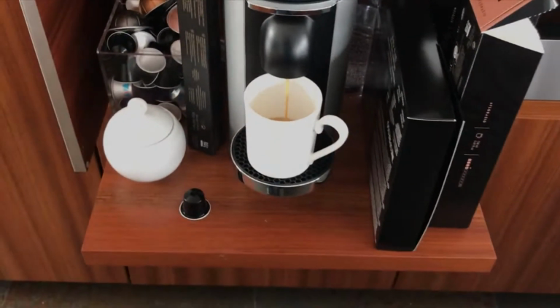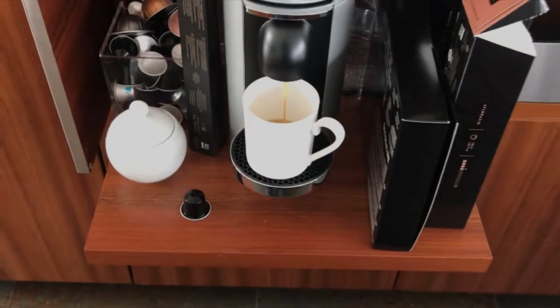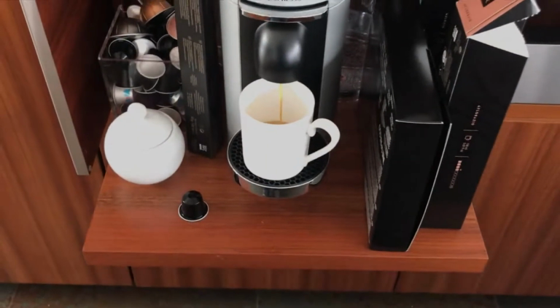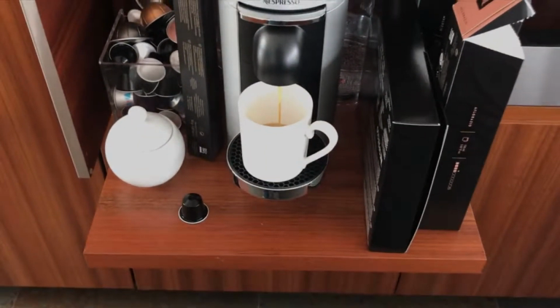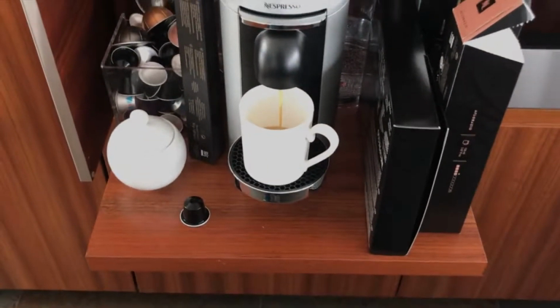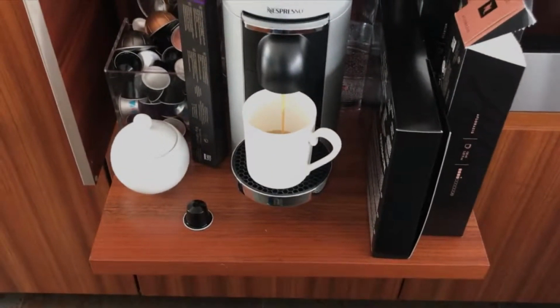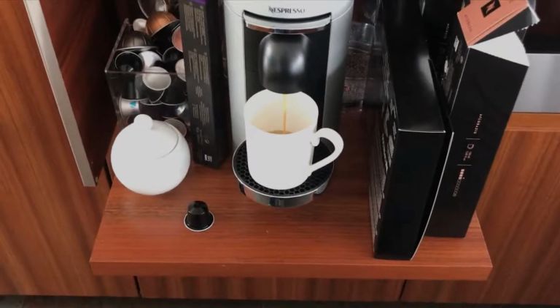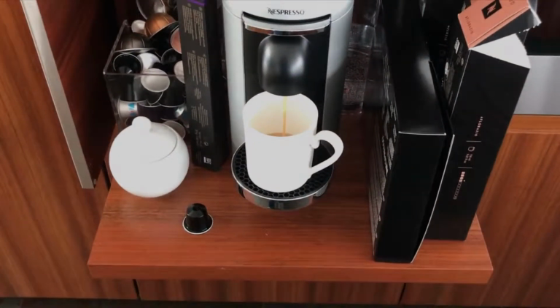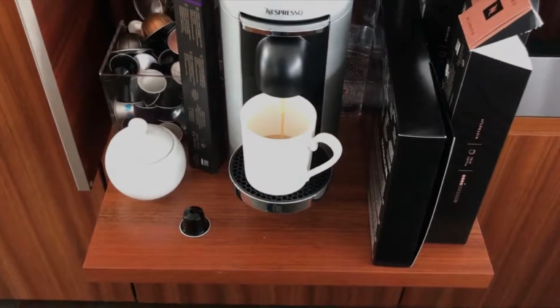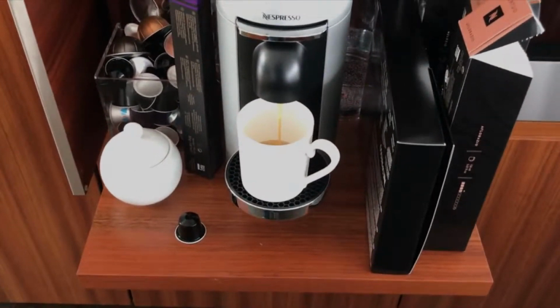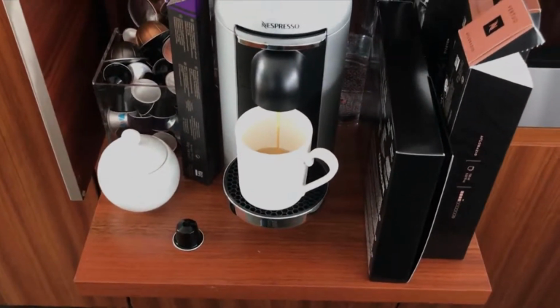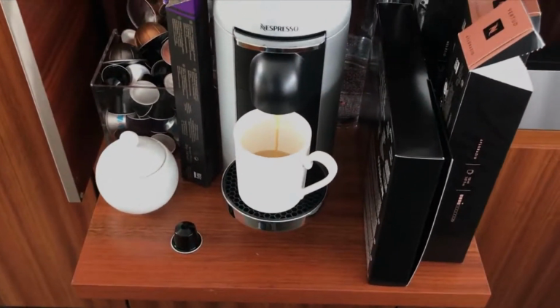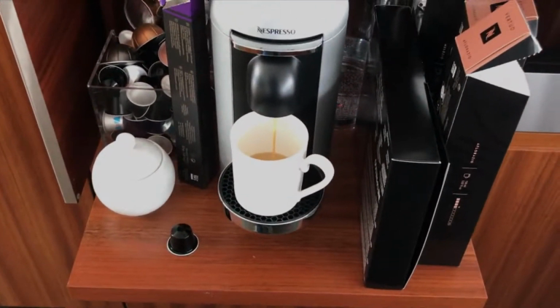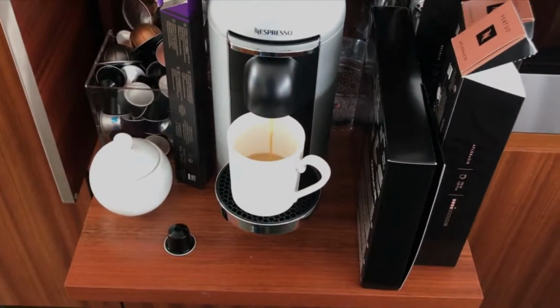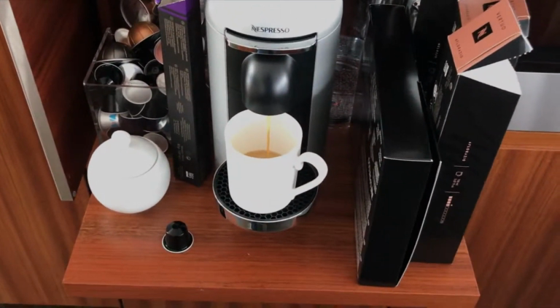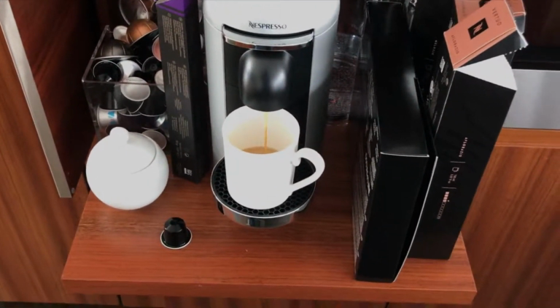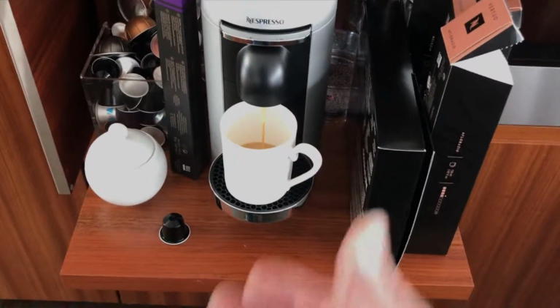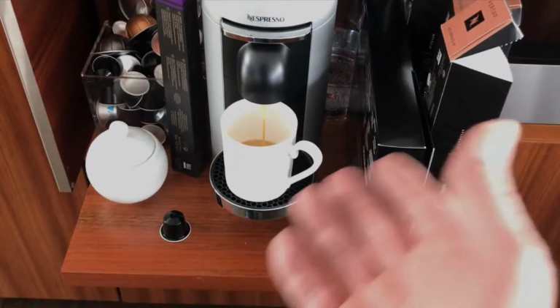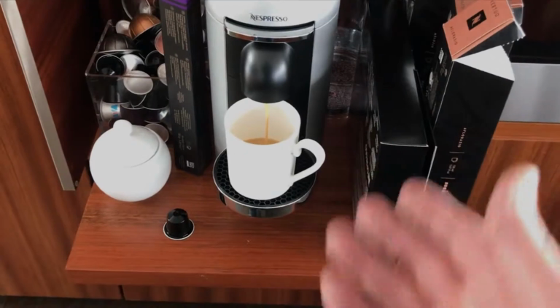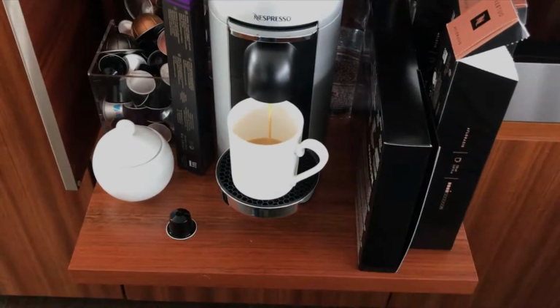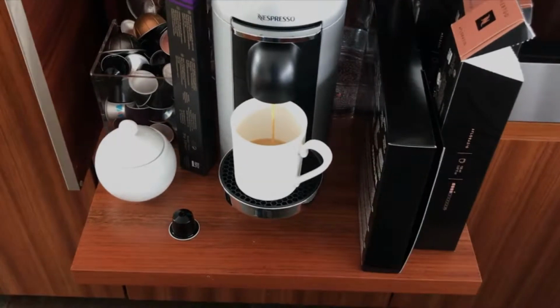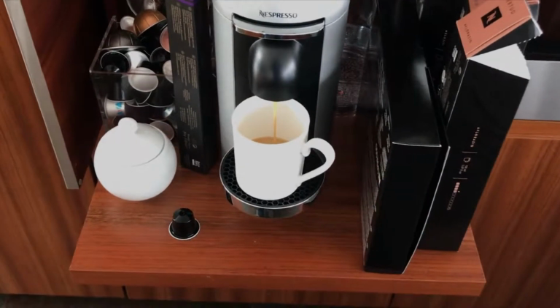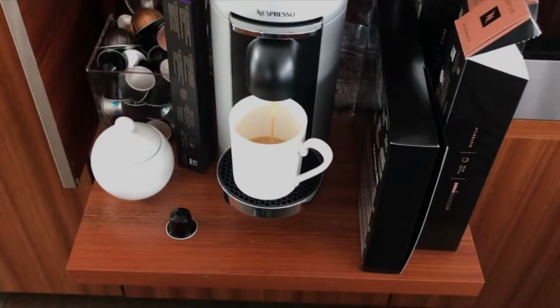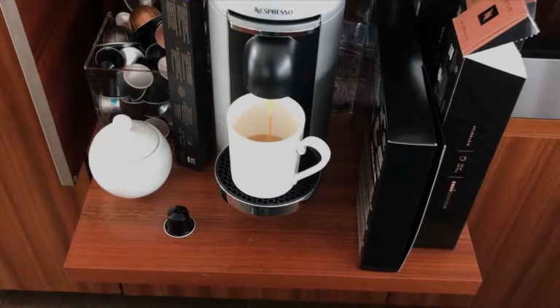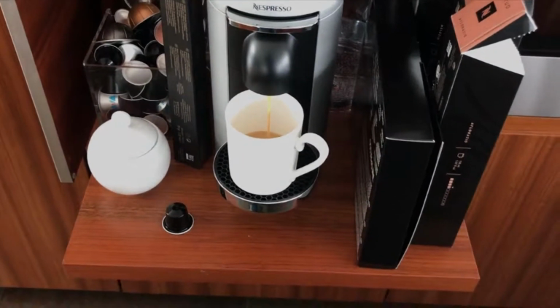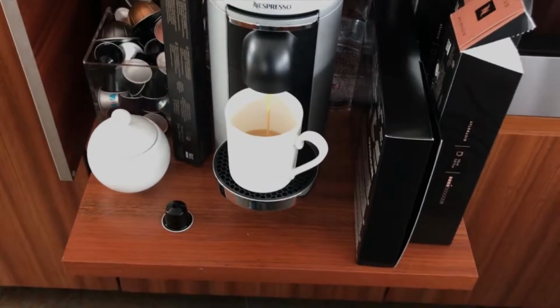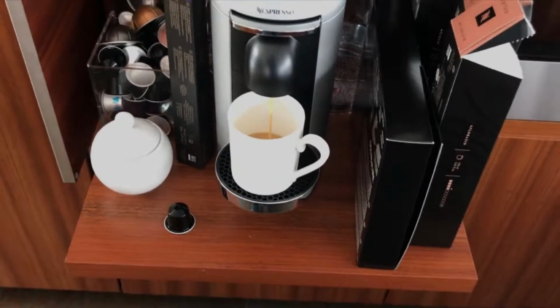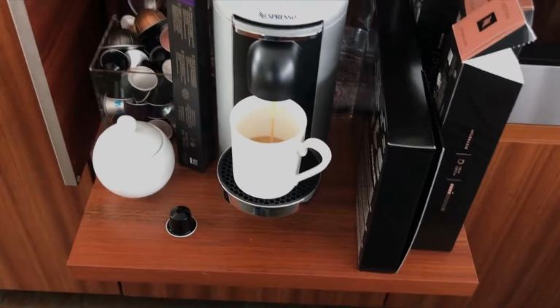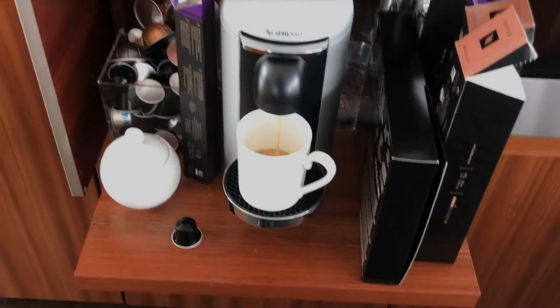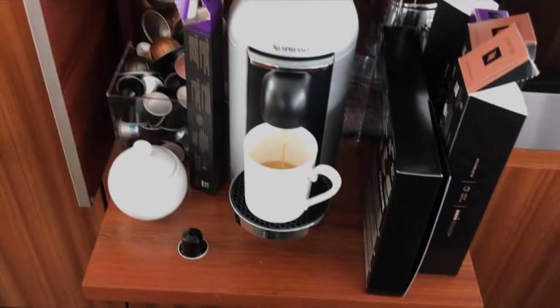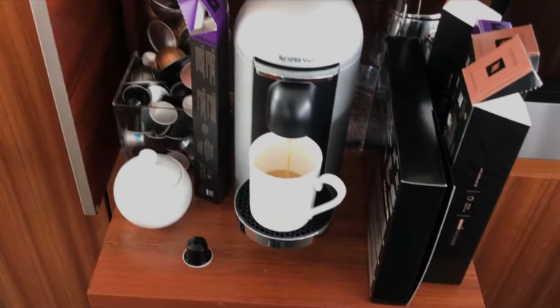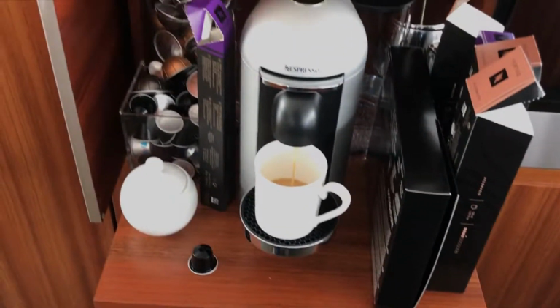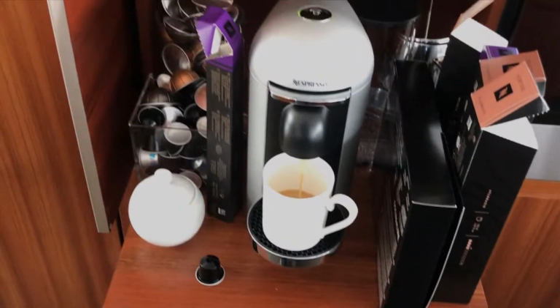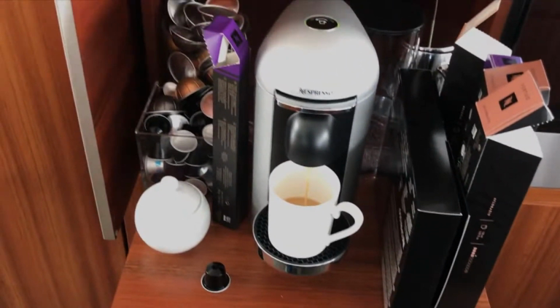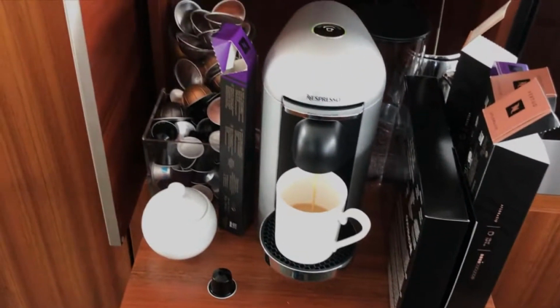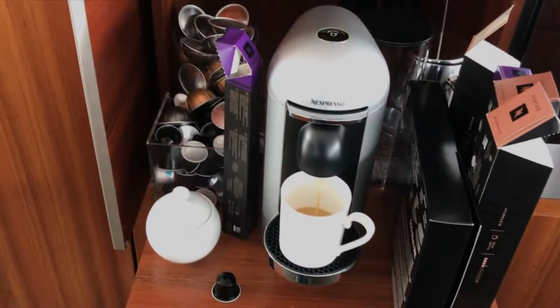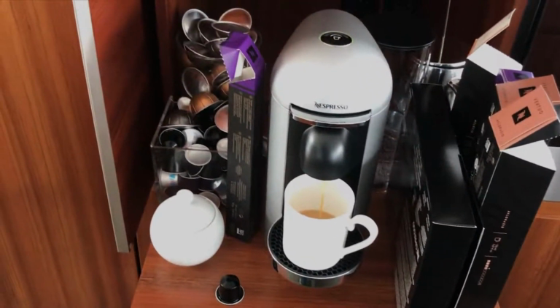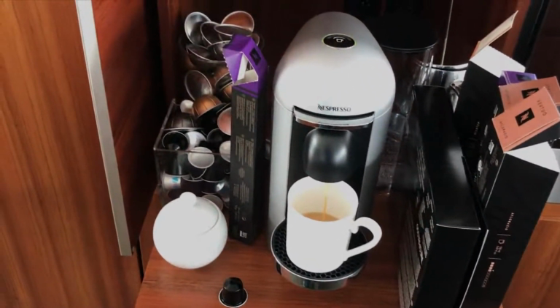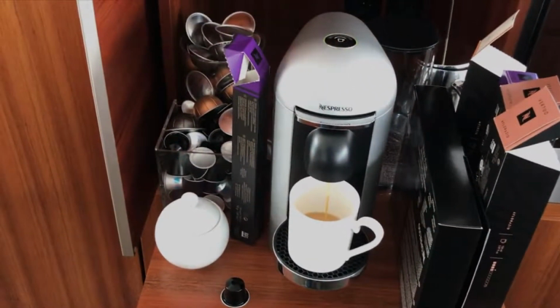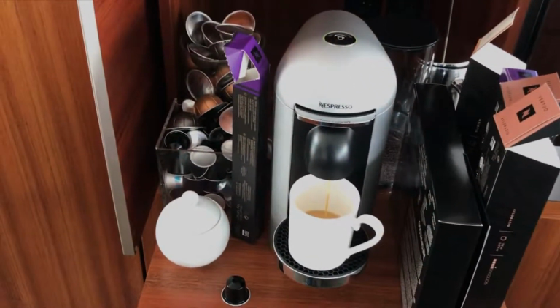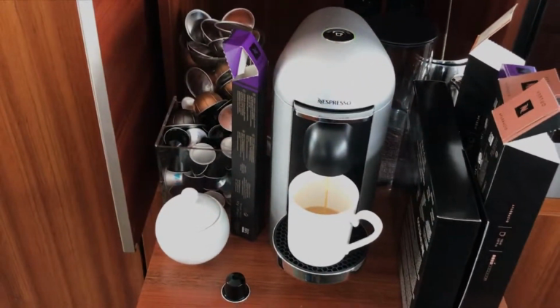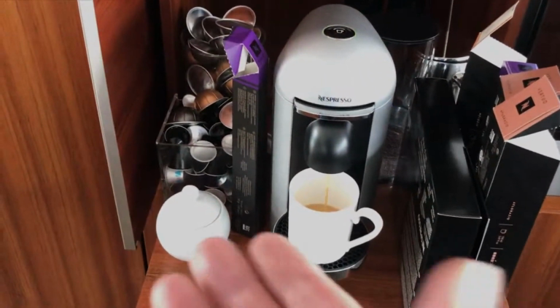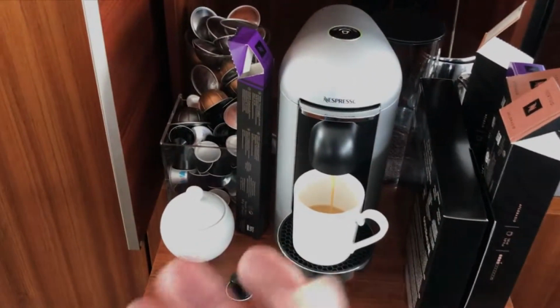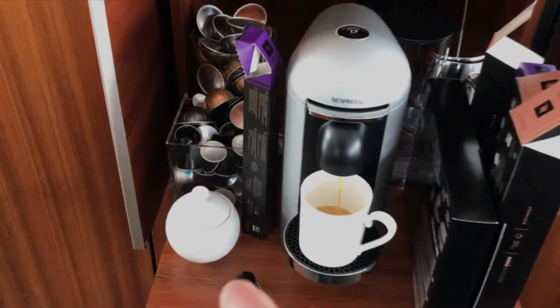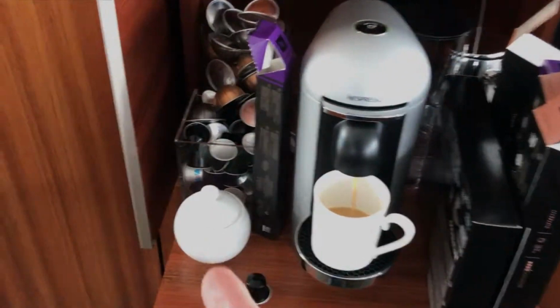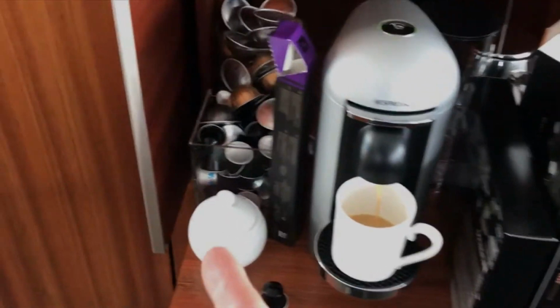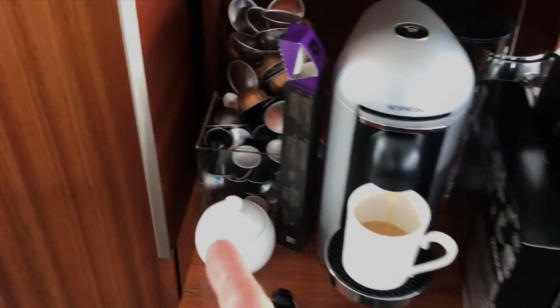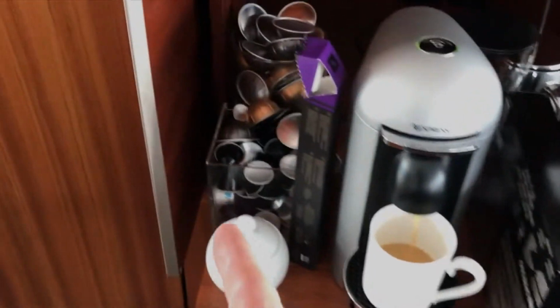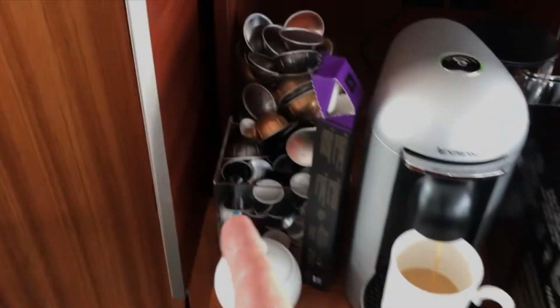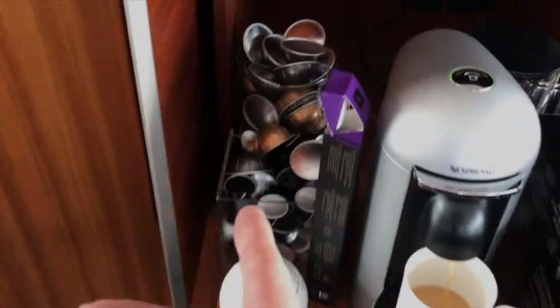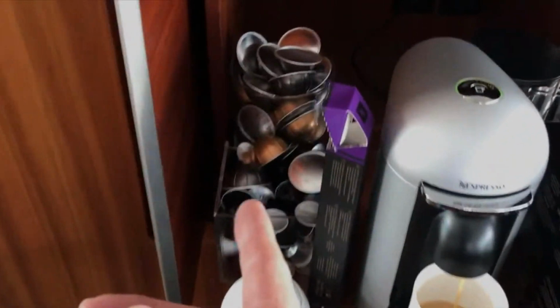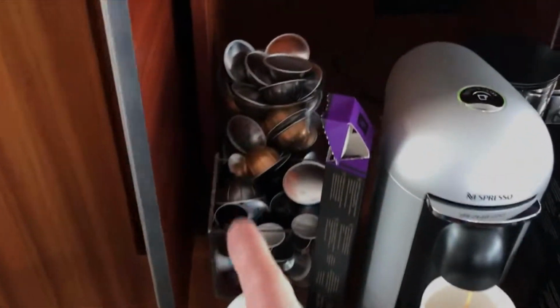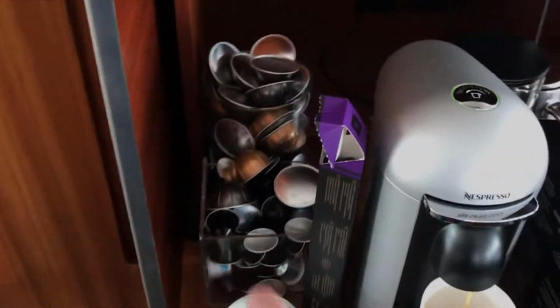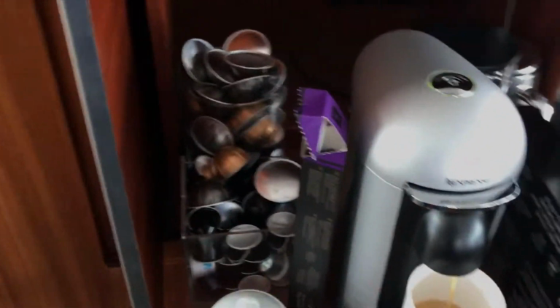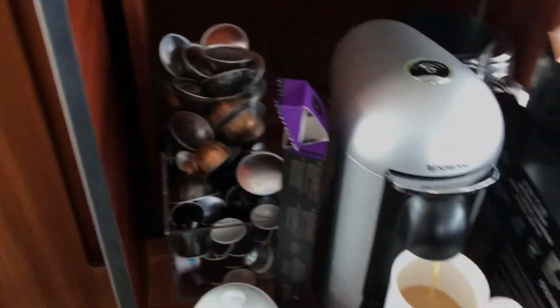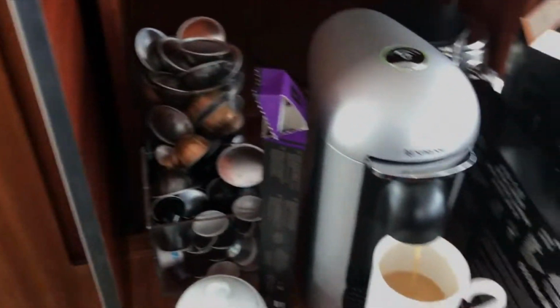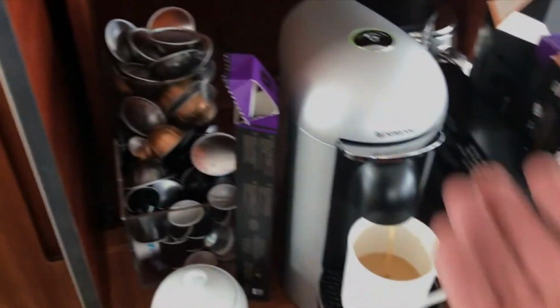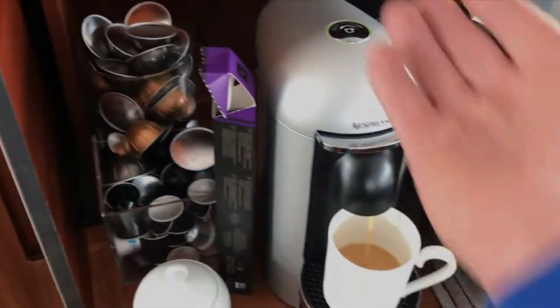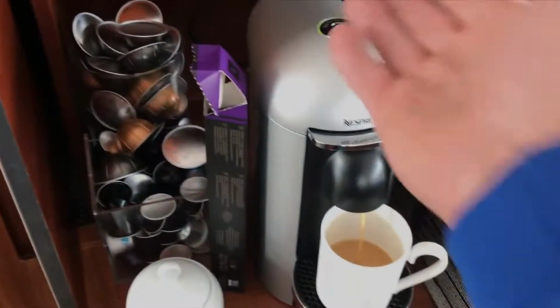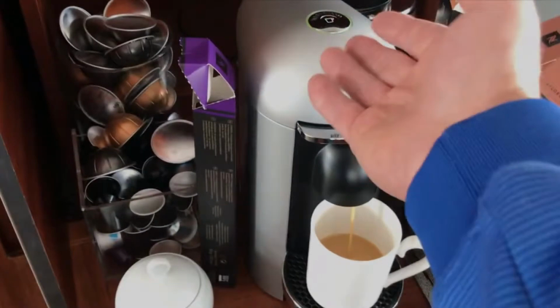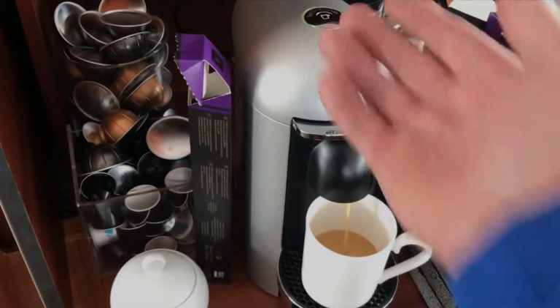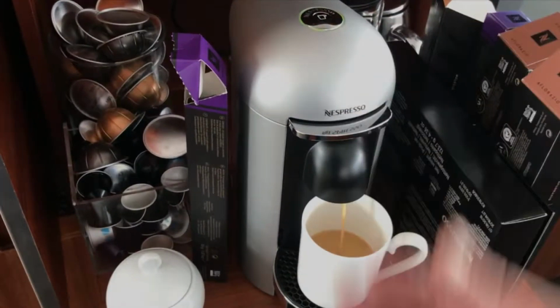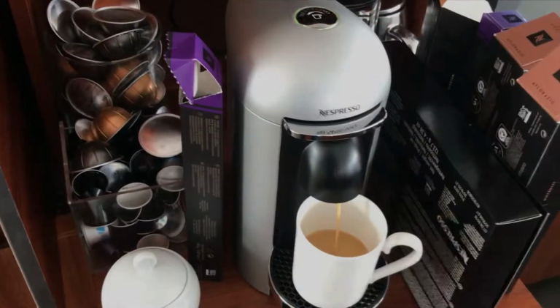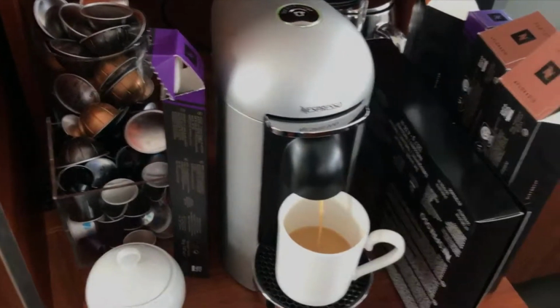They have offers where you can get $100 free capsules — $100 credit for capsules — when you buy this machine.